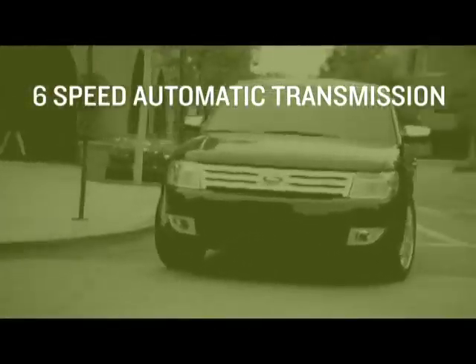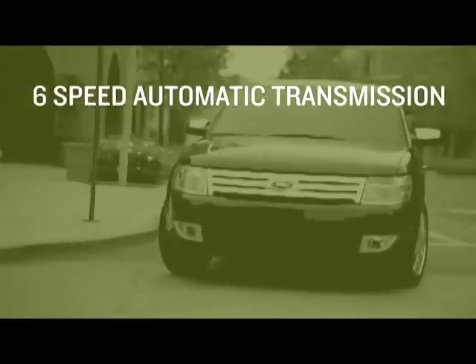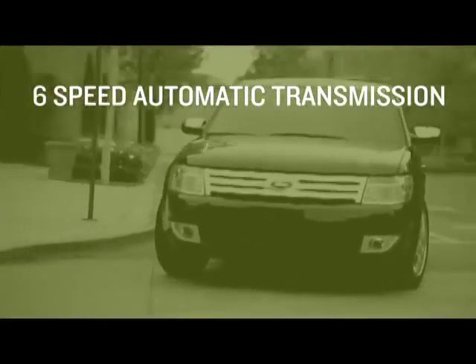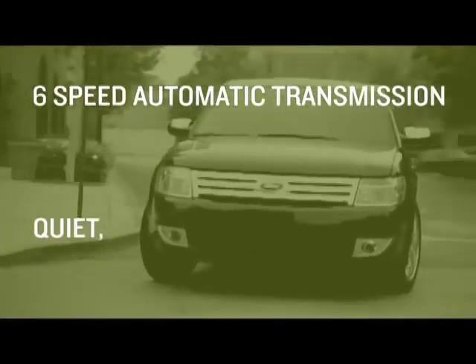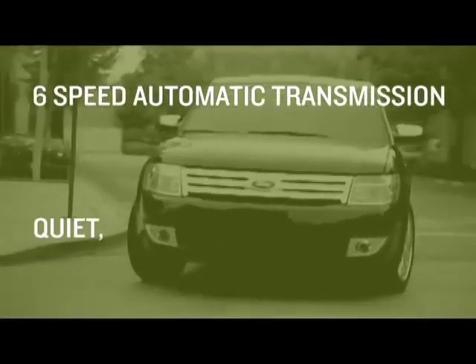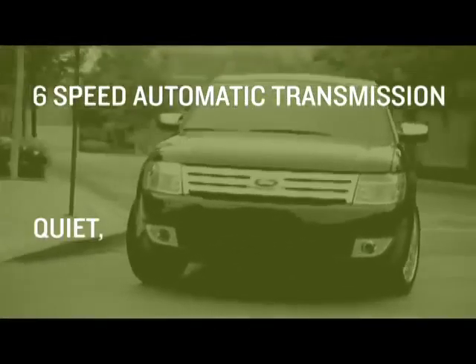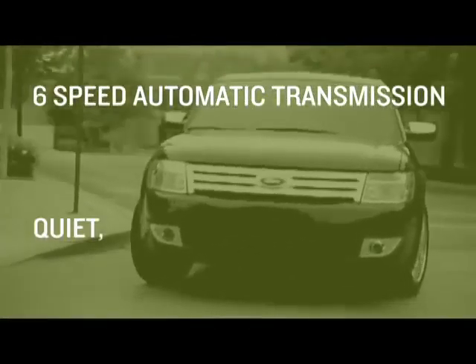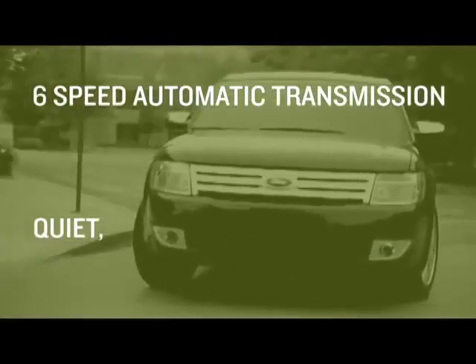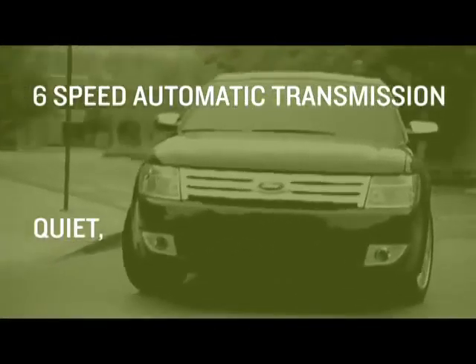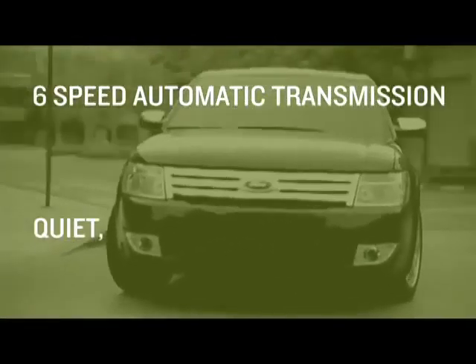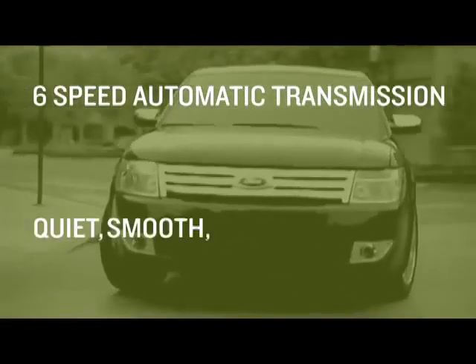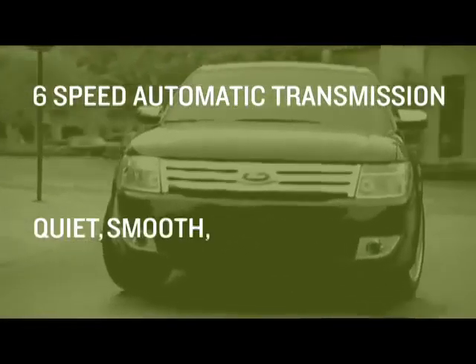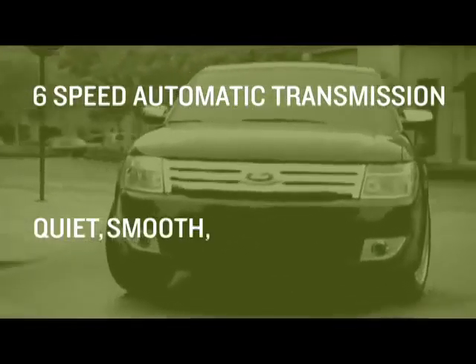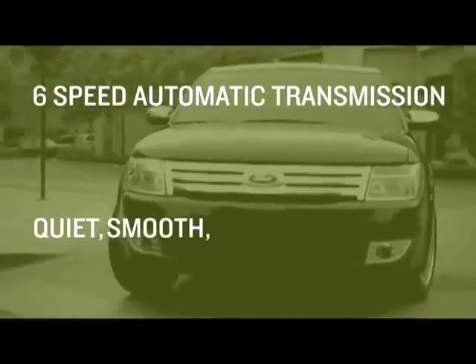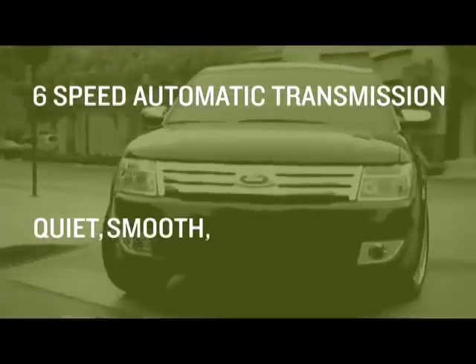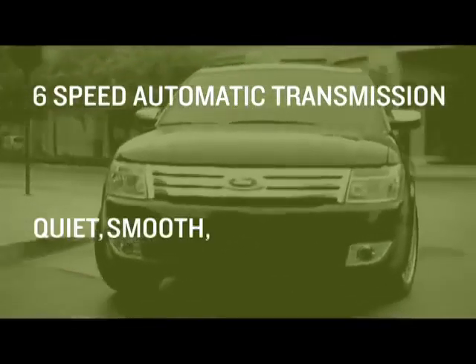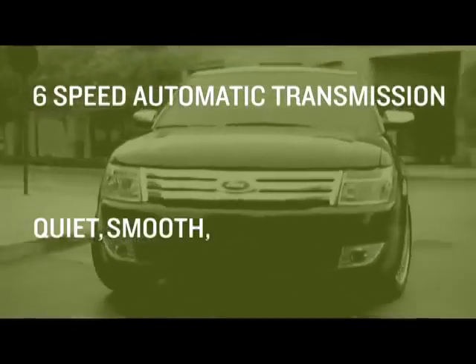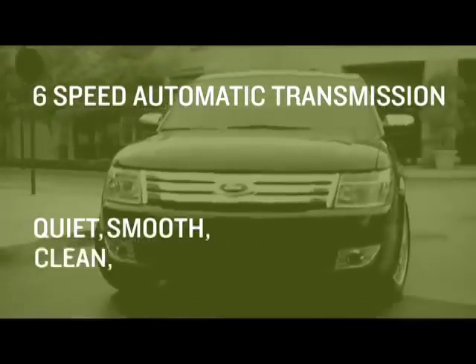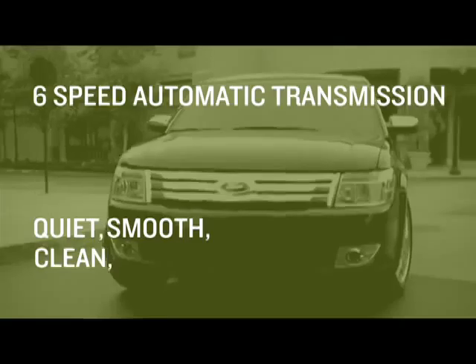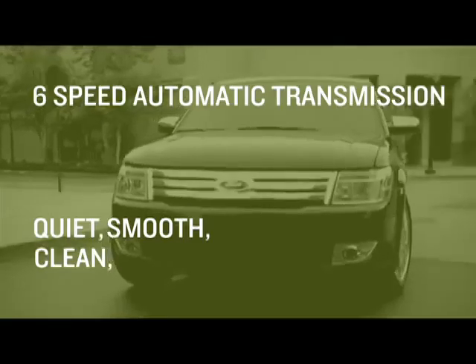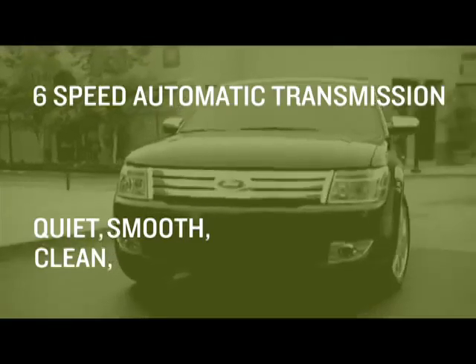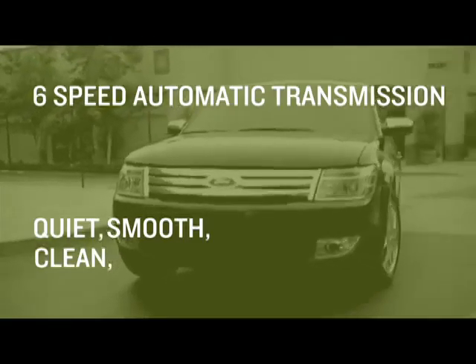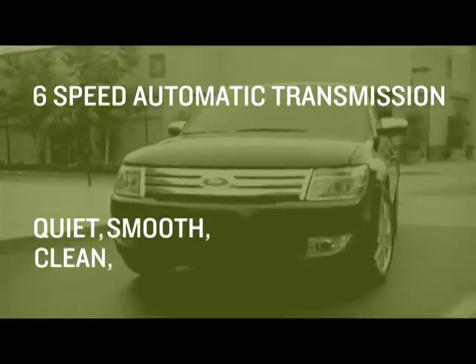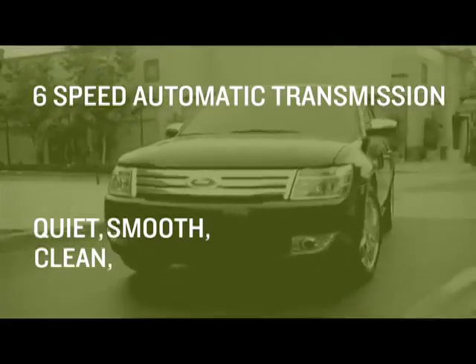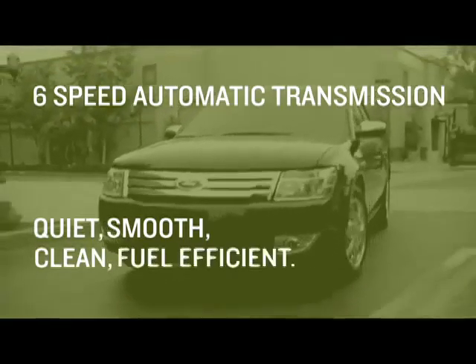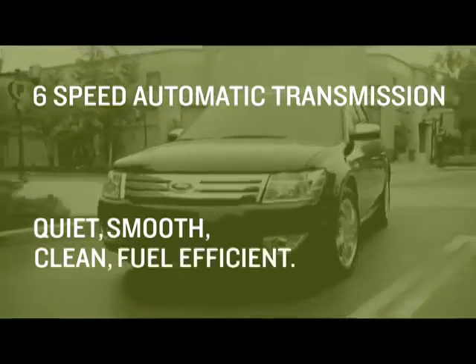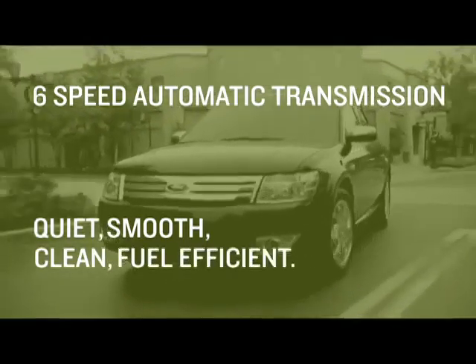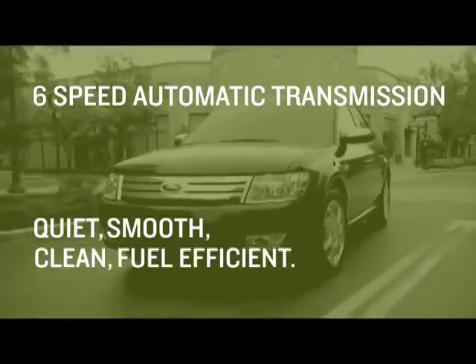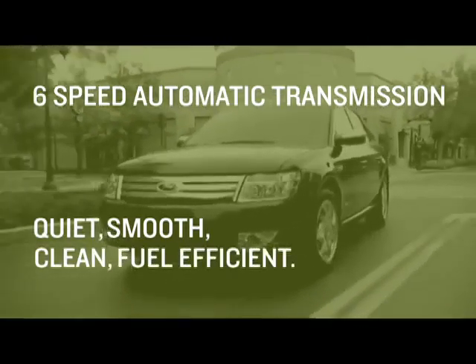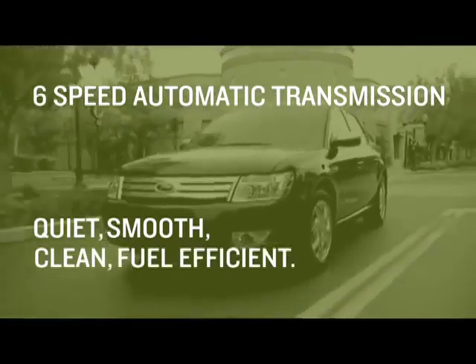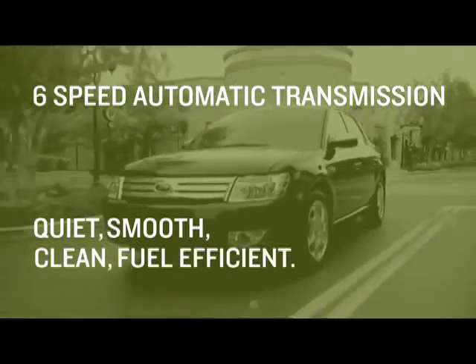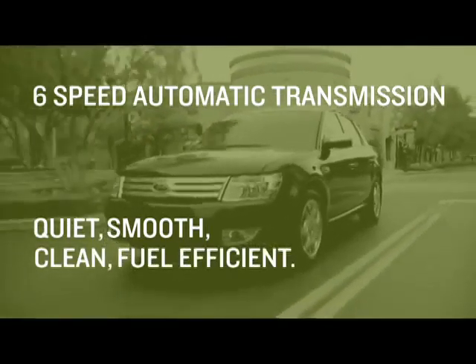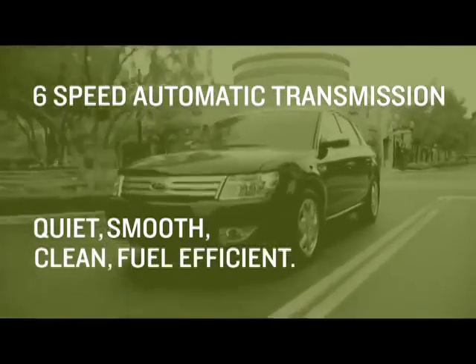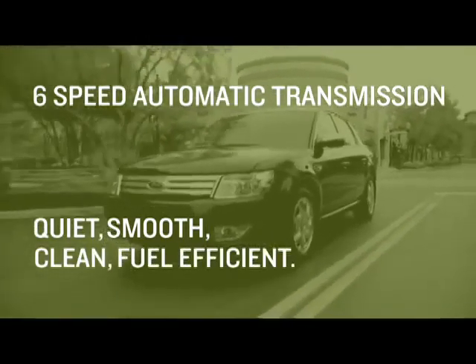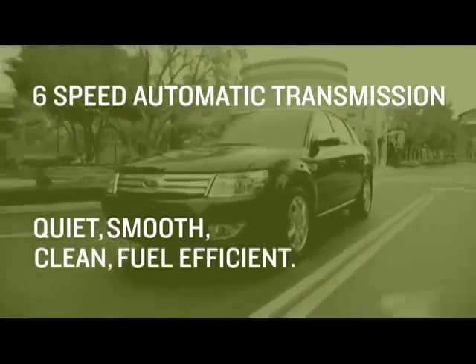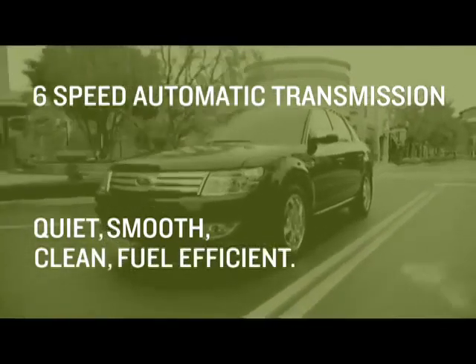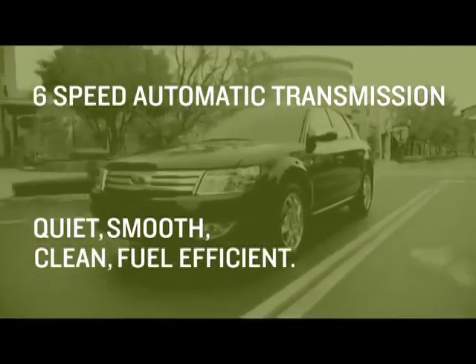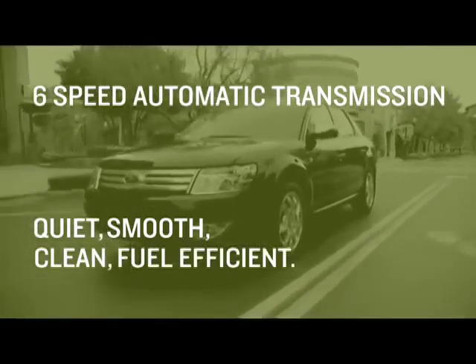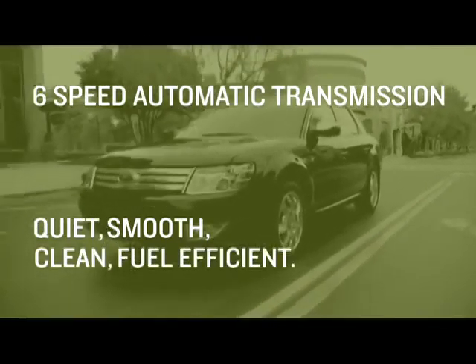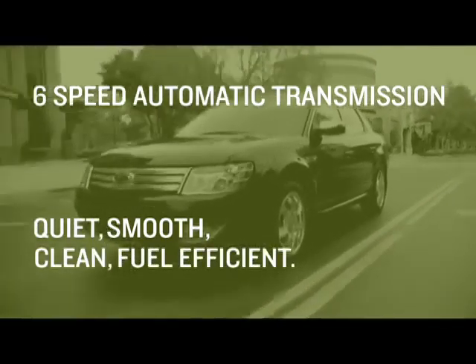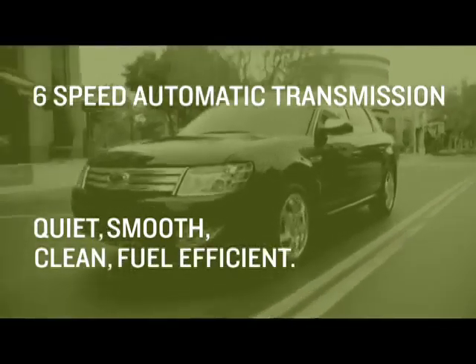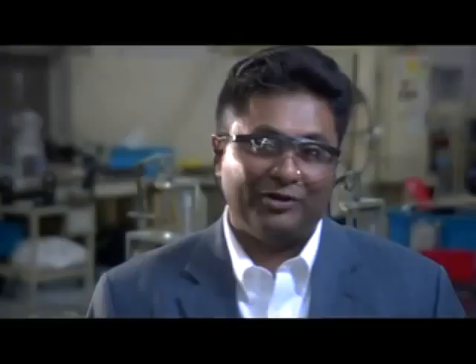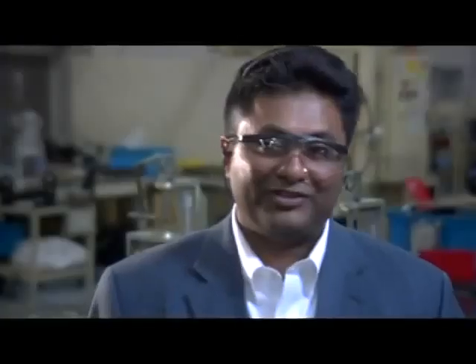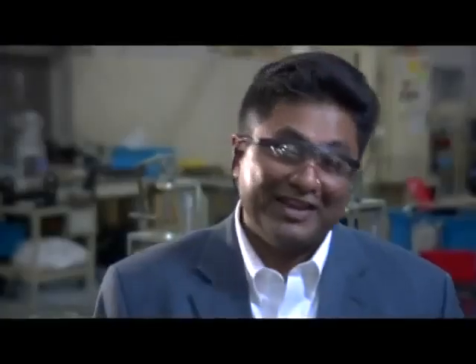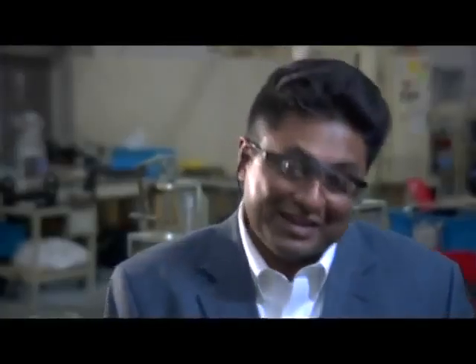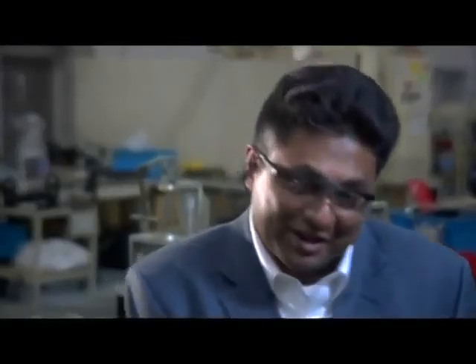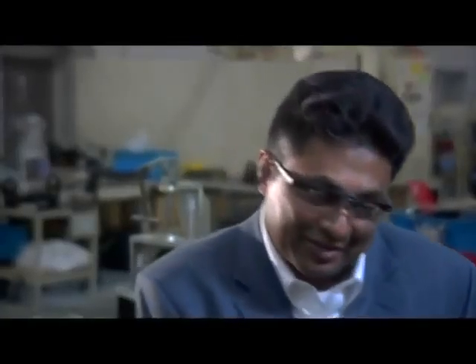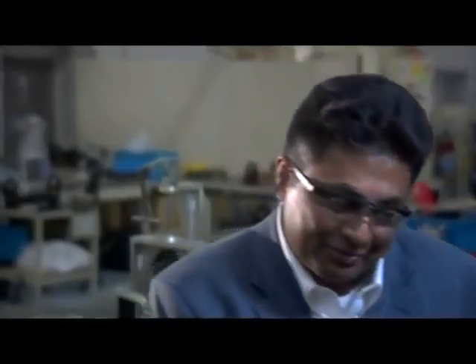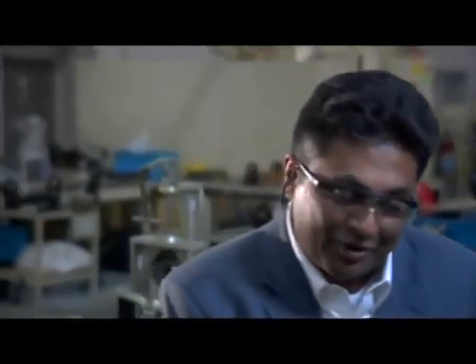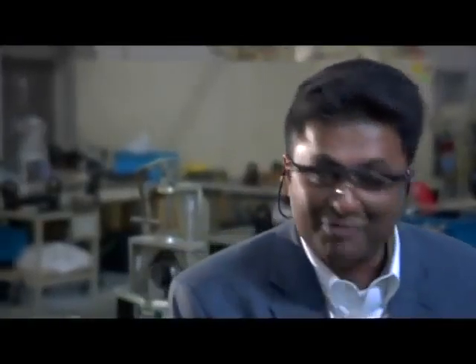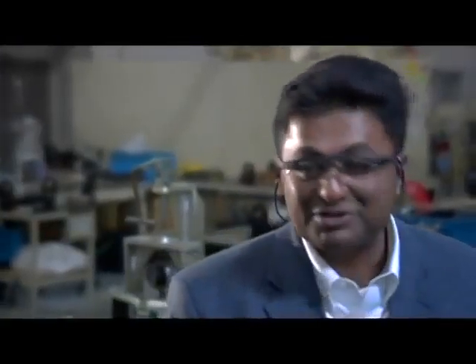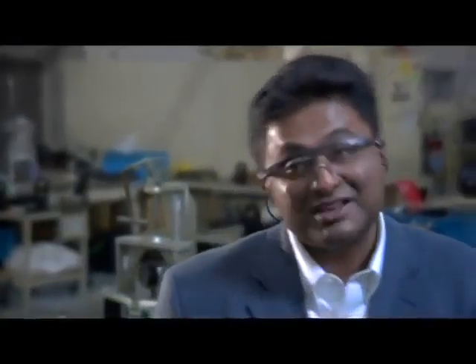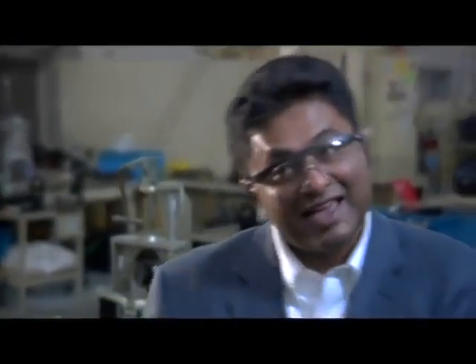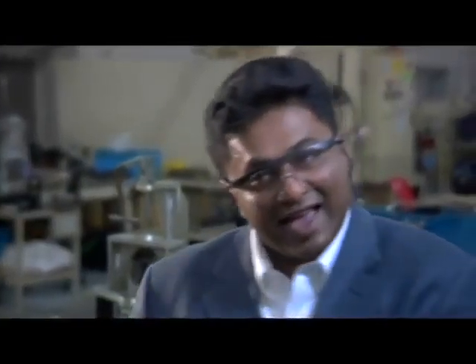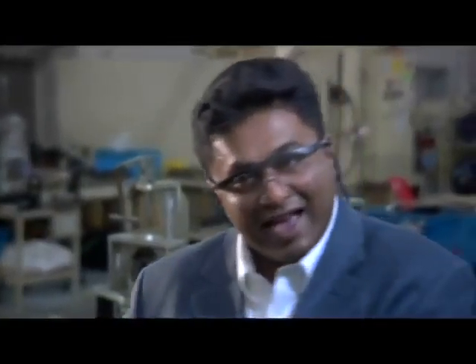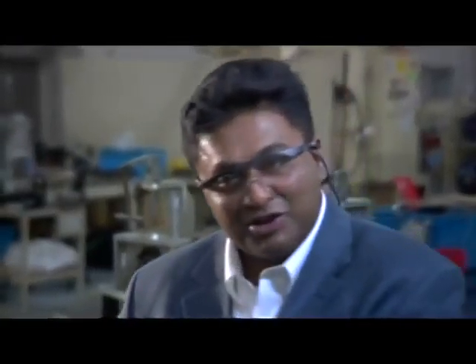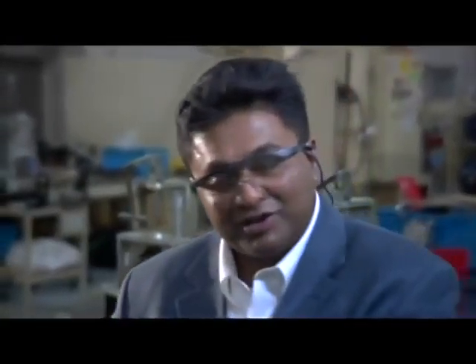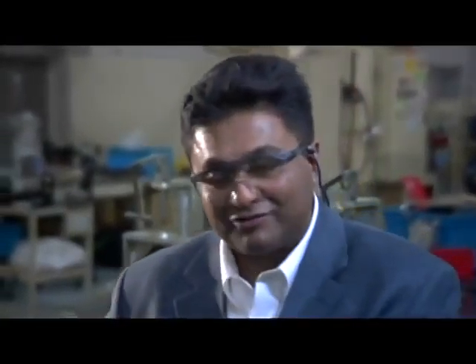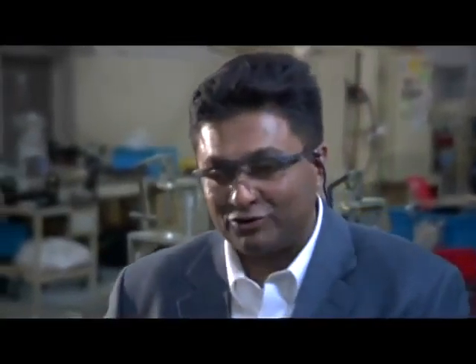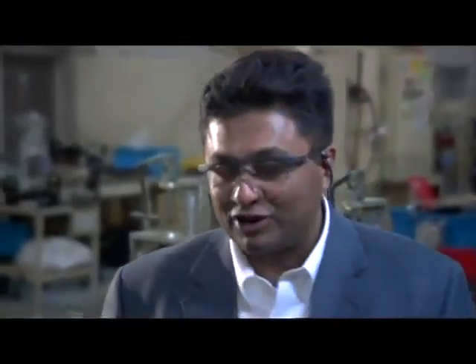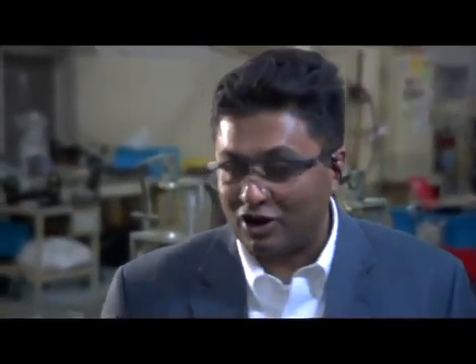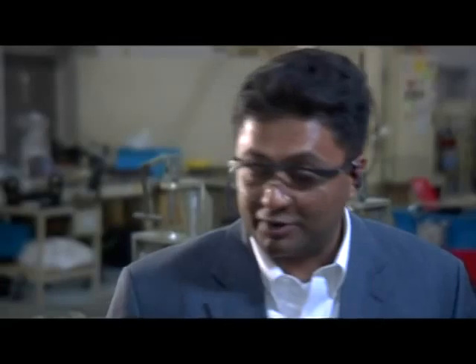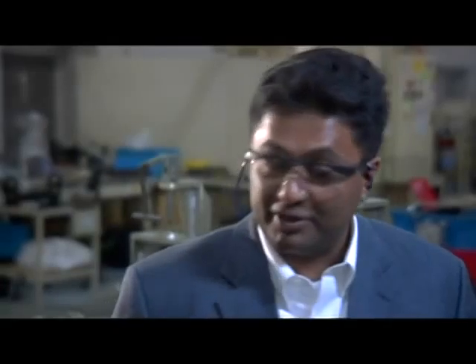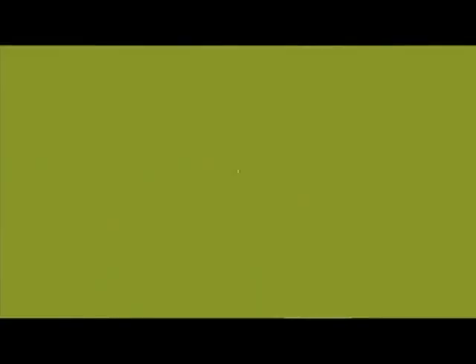It's quiet, it's smooth, it's clean, it's fuel efficient — so you're going to get a little bit of both. You get the performance and you get the fuel economy.